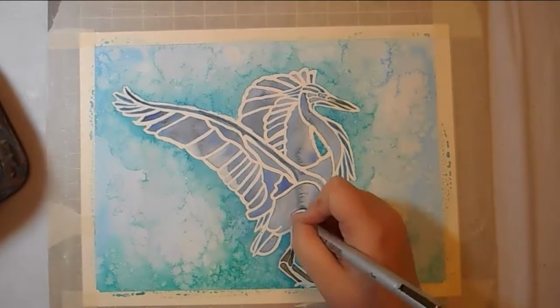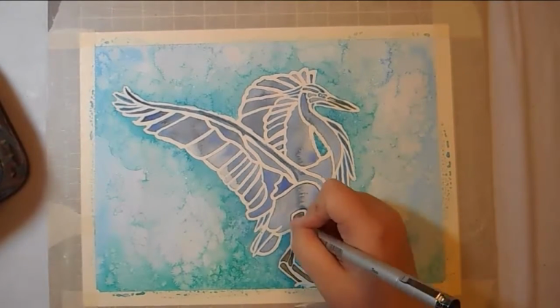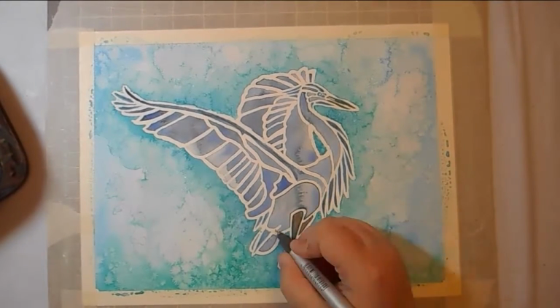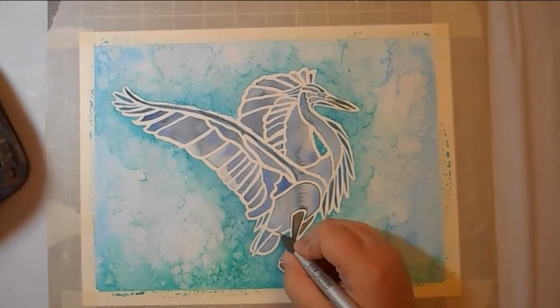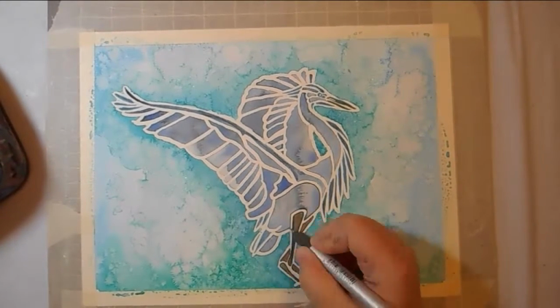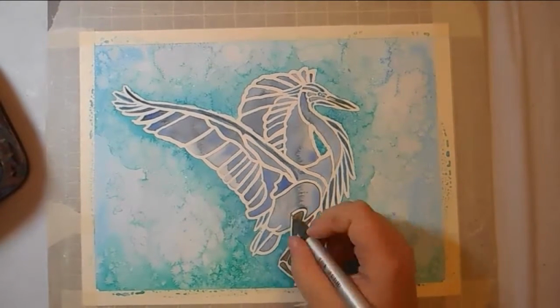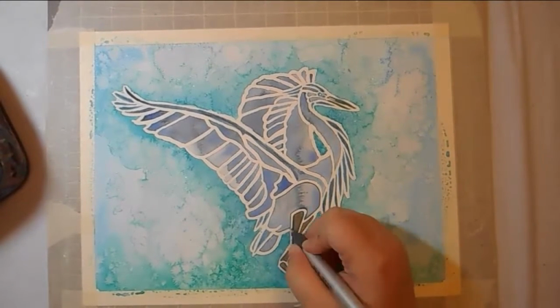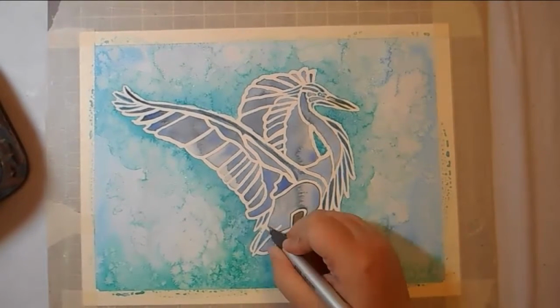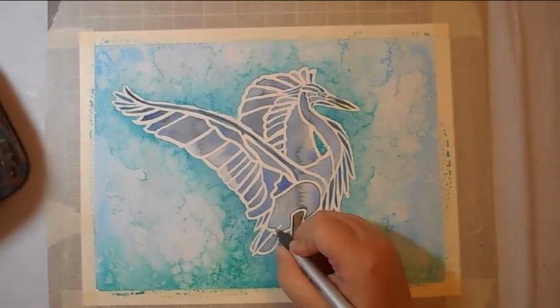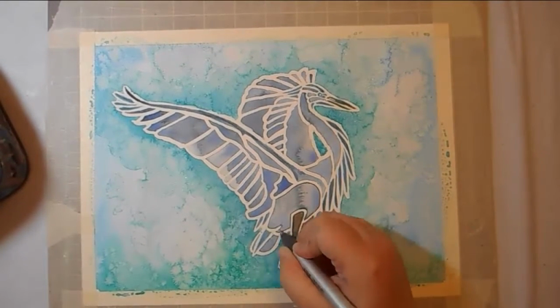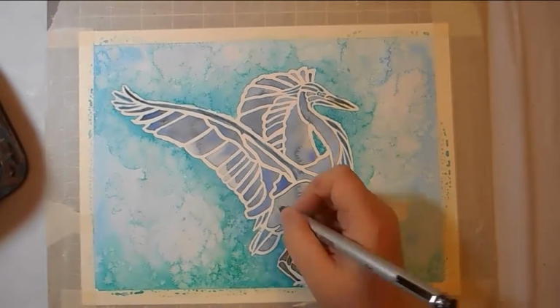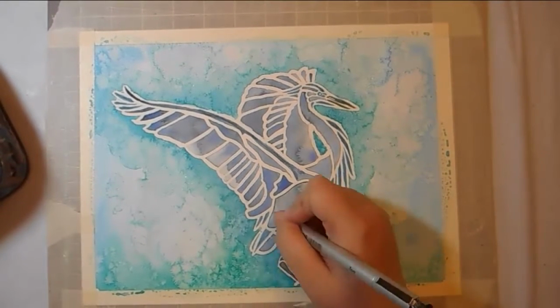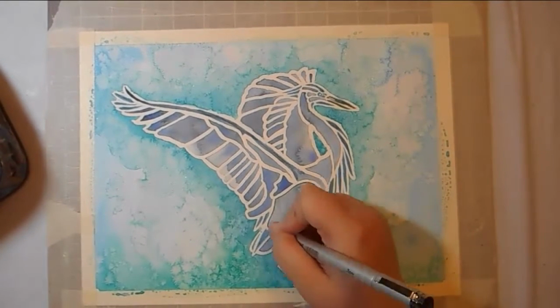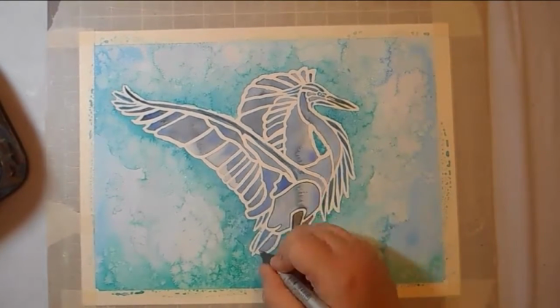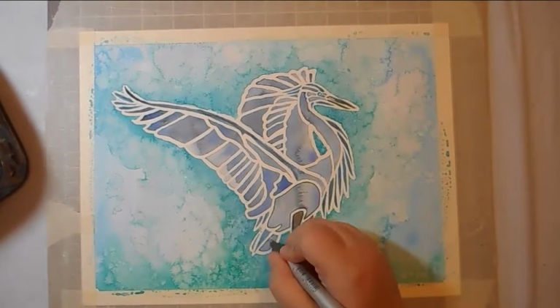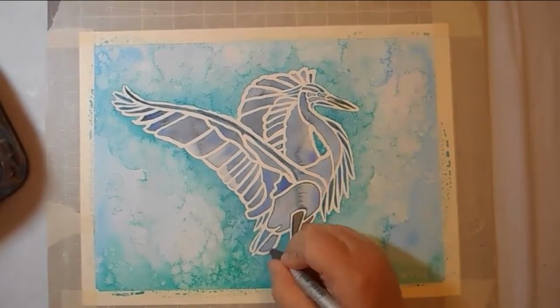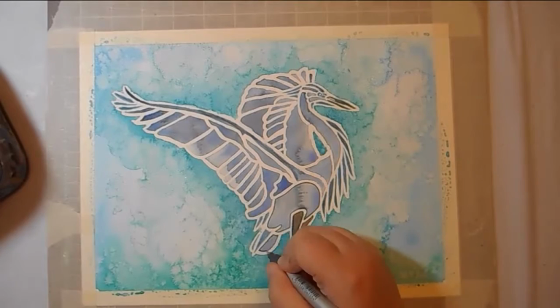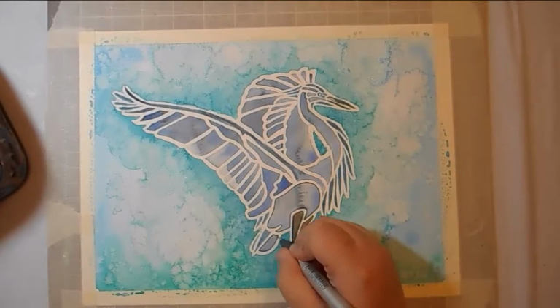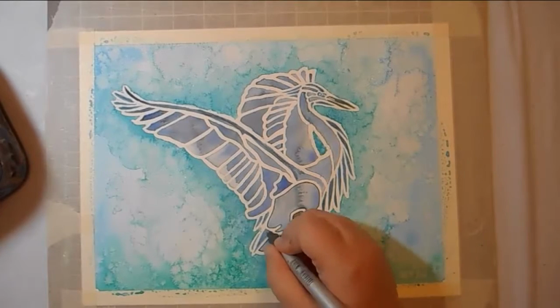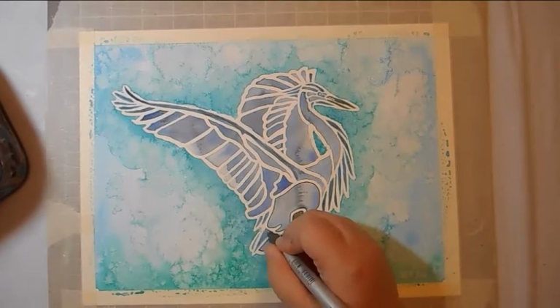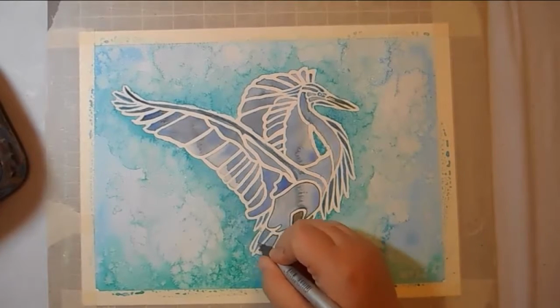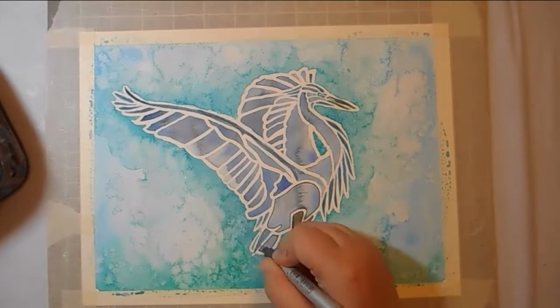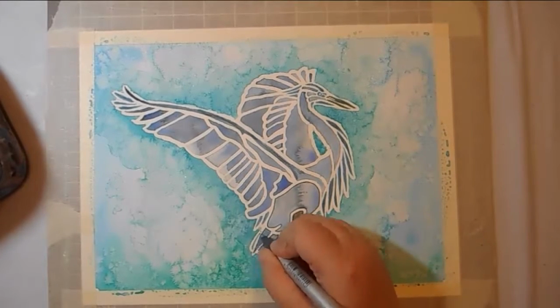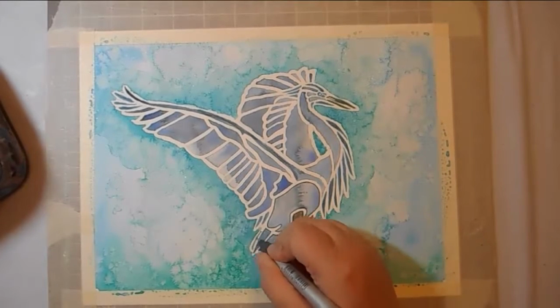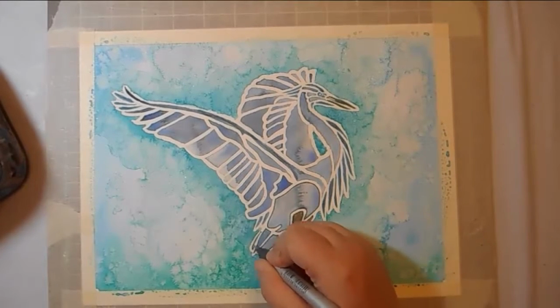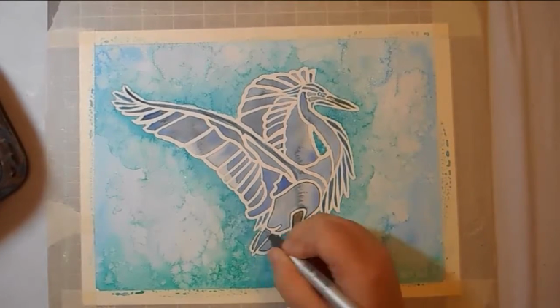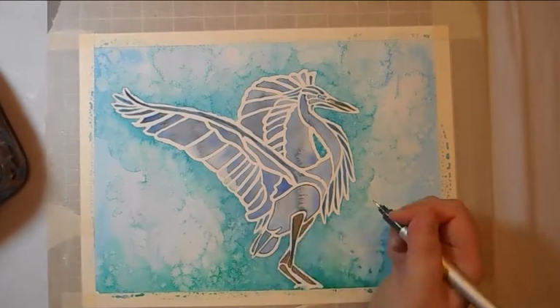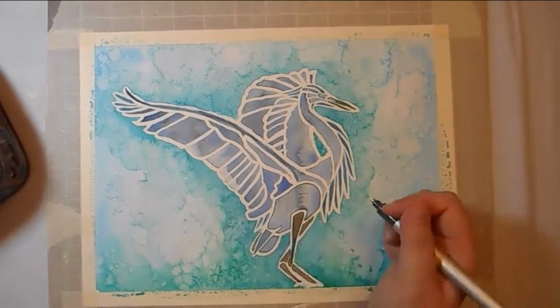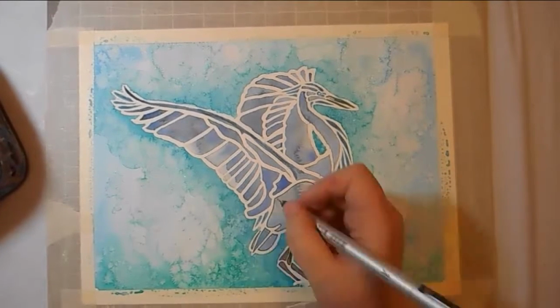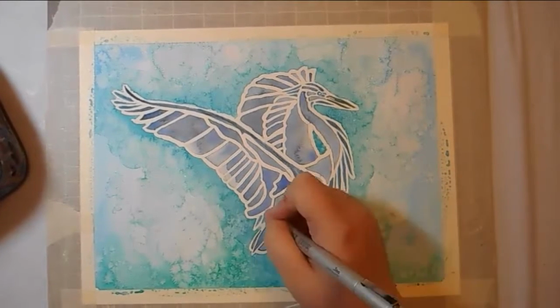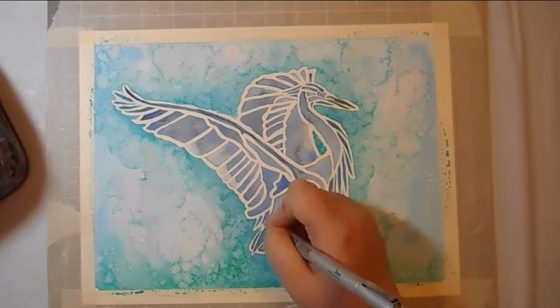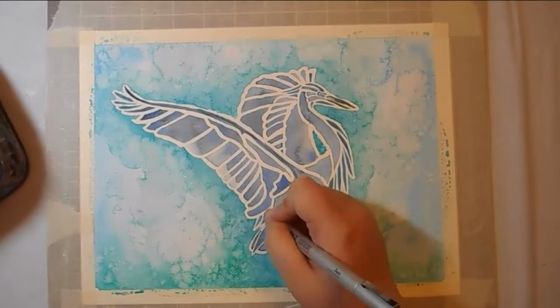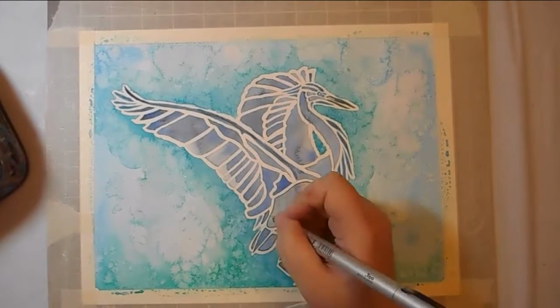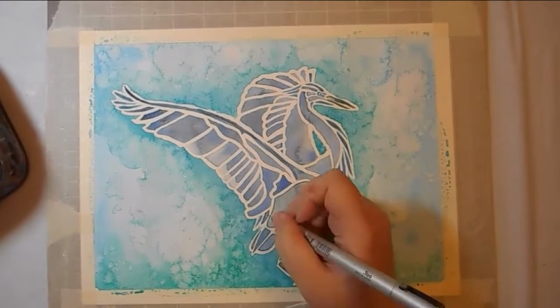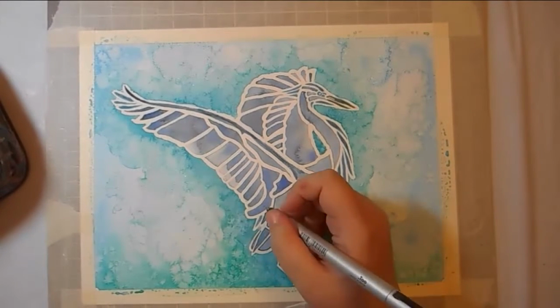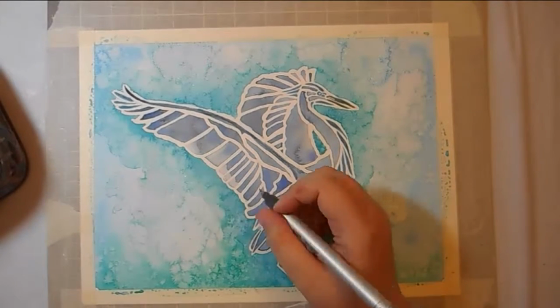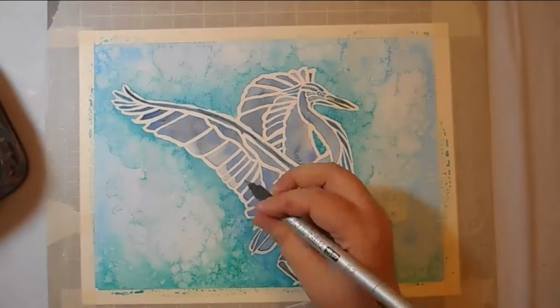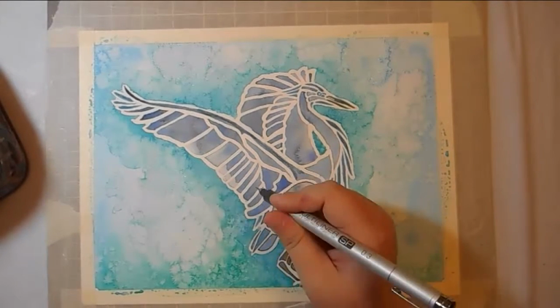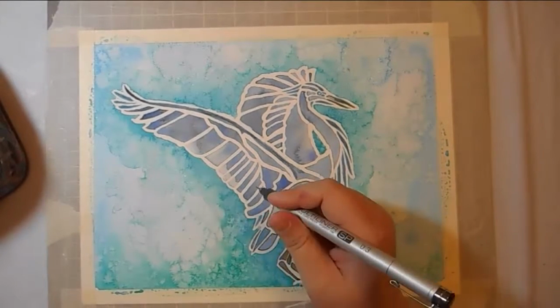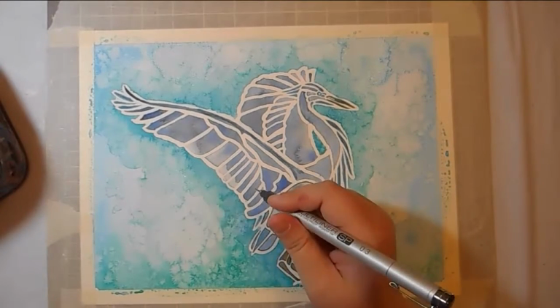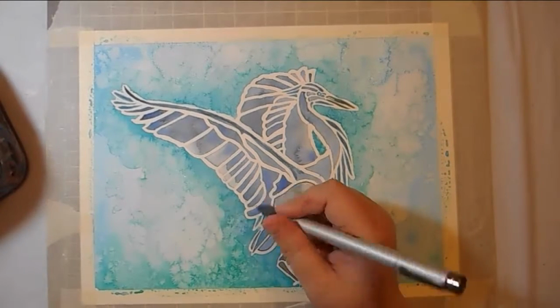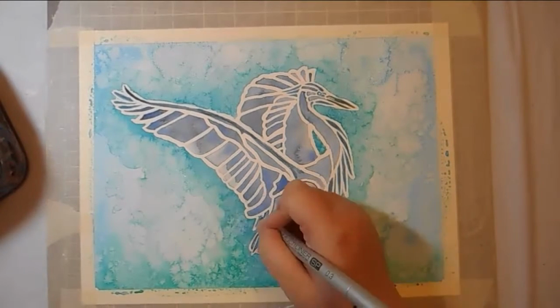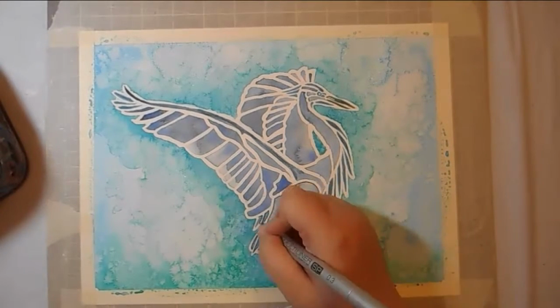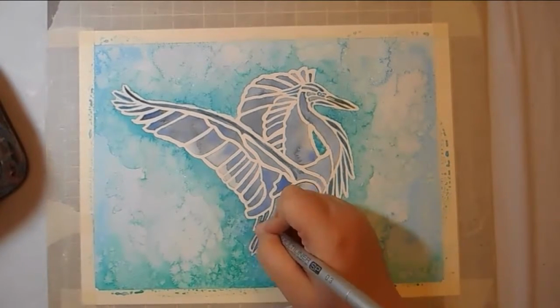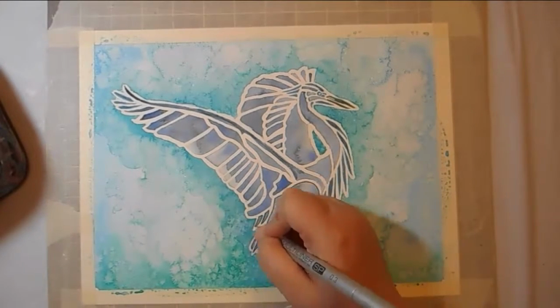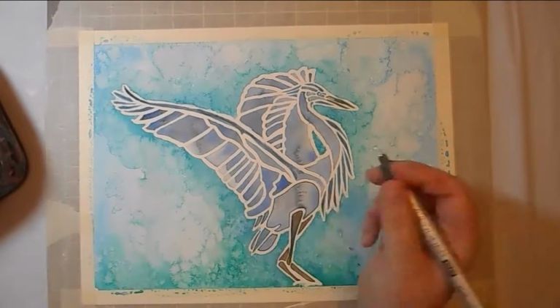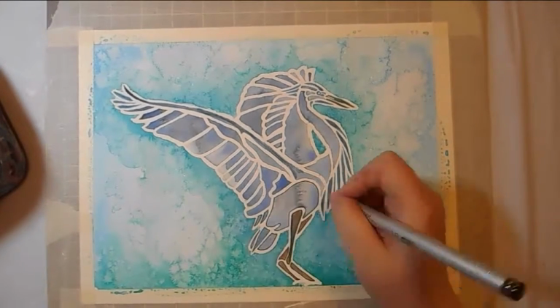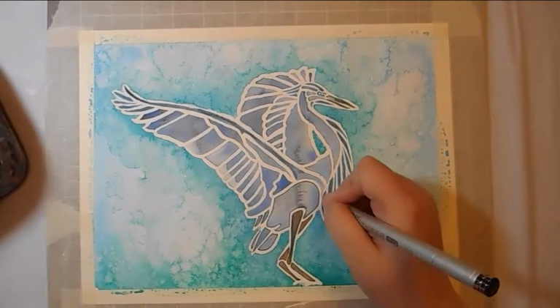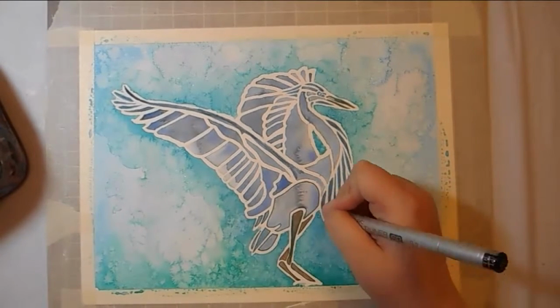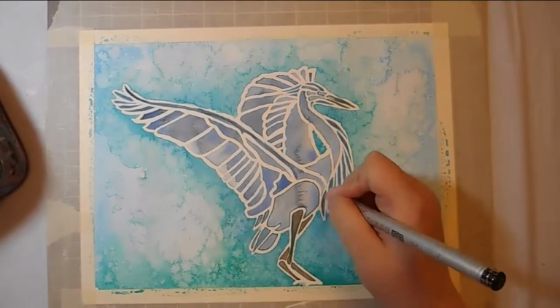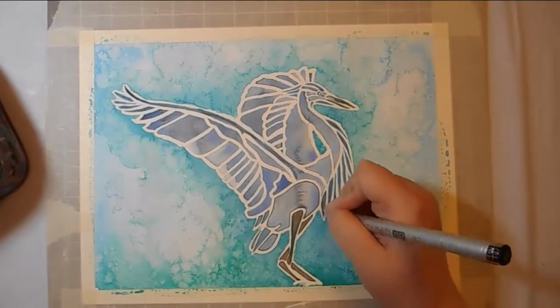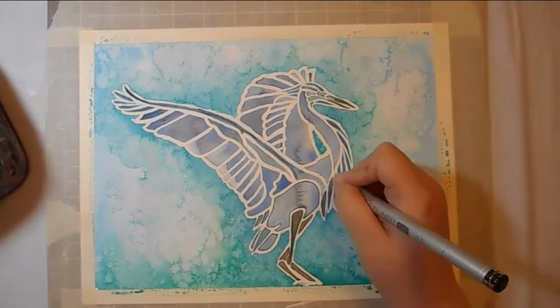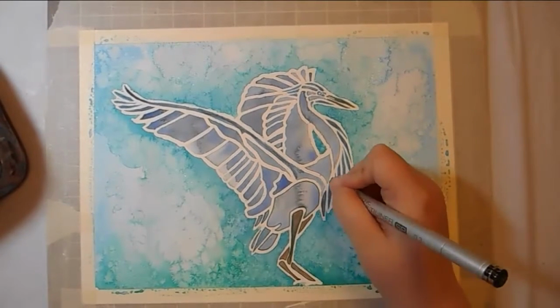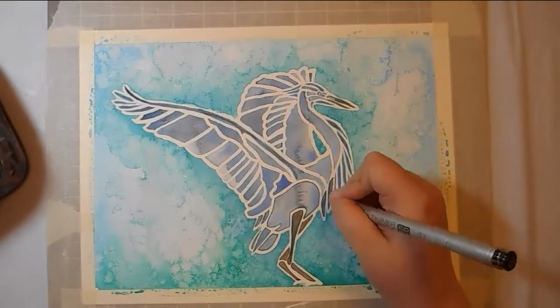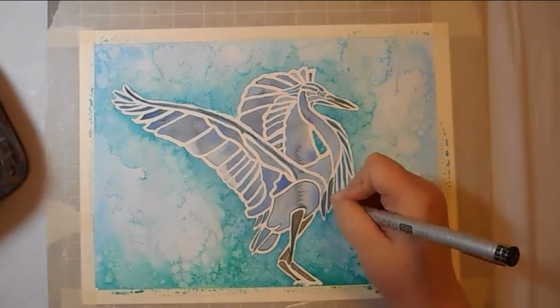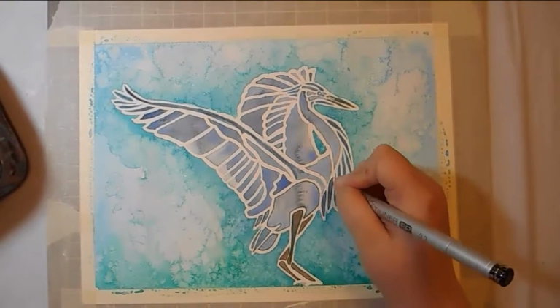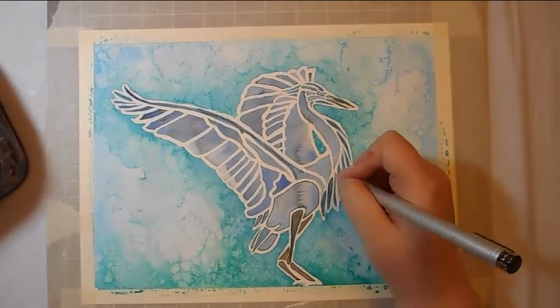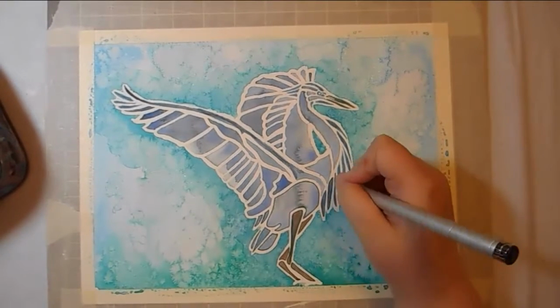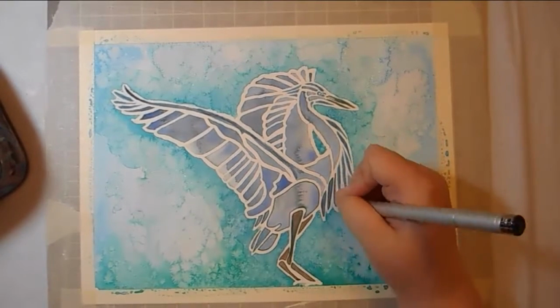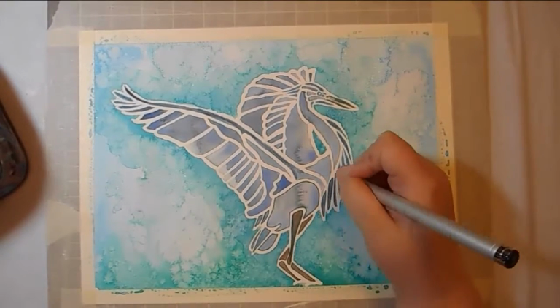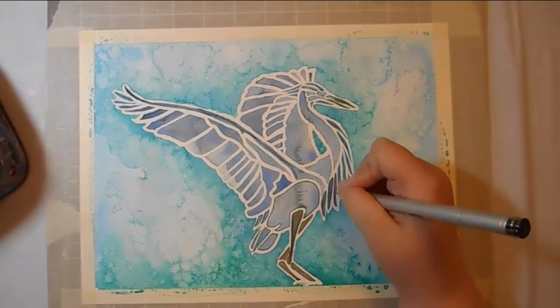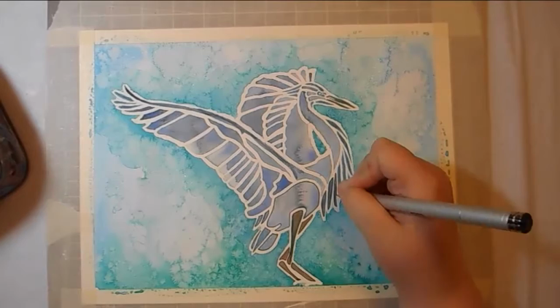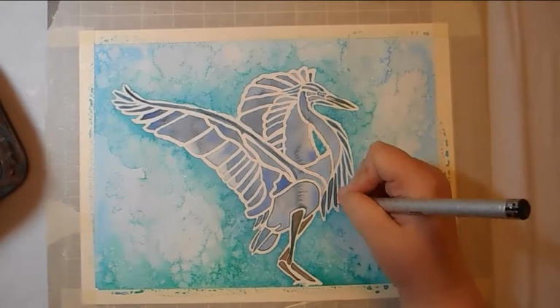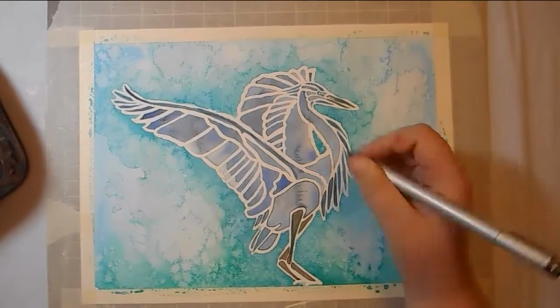I'm lining it here with my Copic multi-liners, just to kind of separate the shapes out a little bit more.